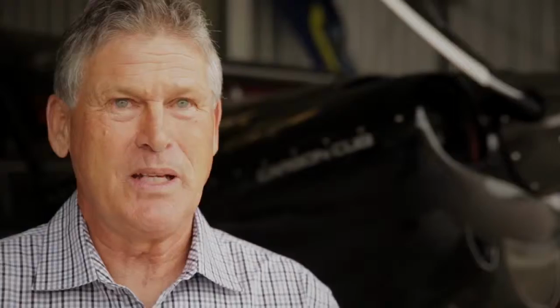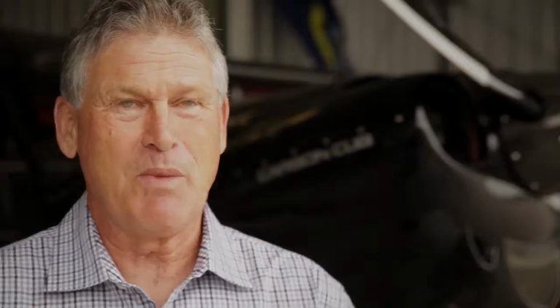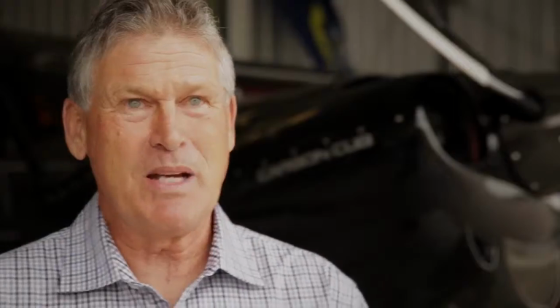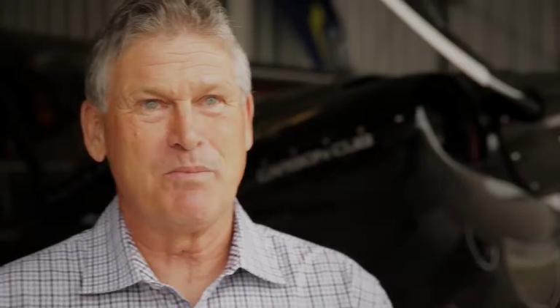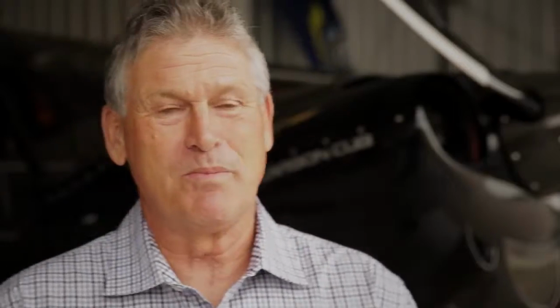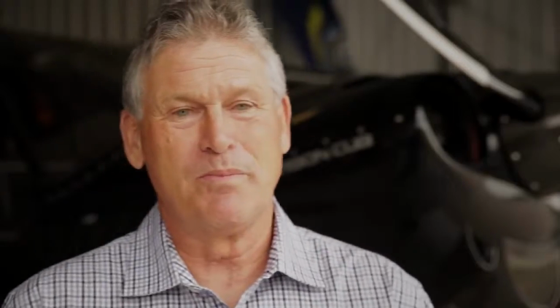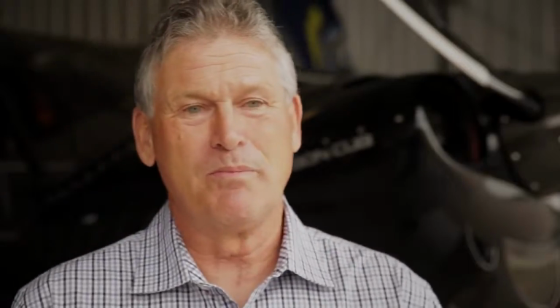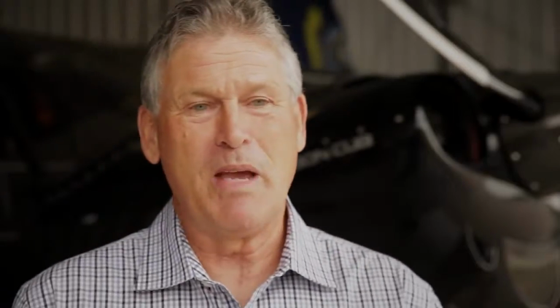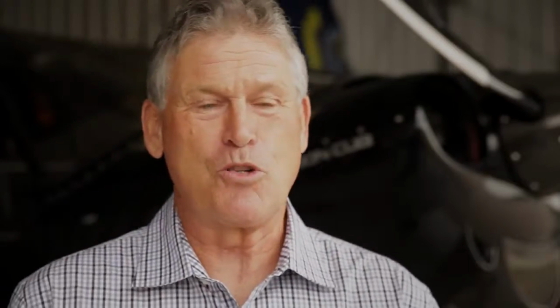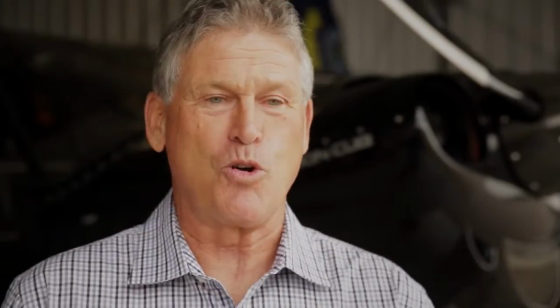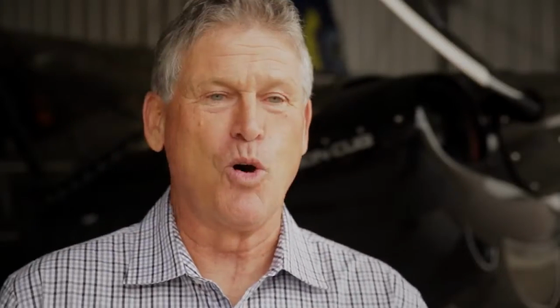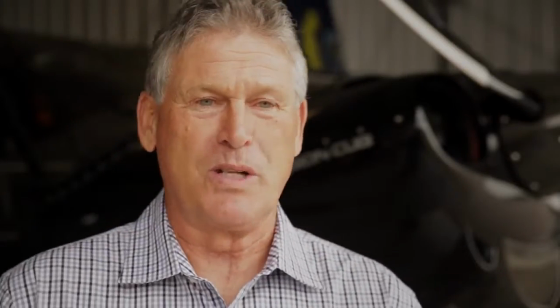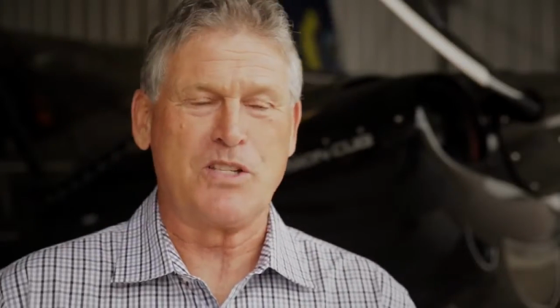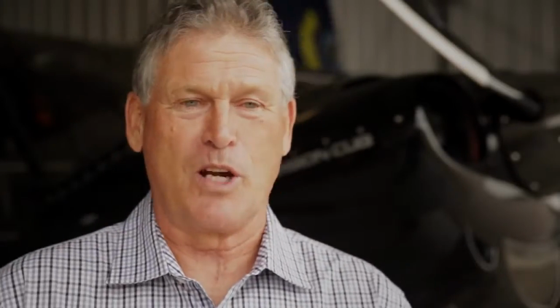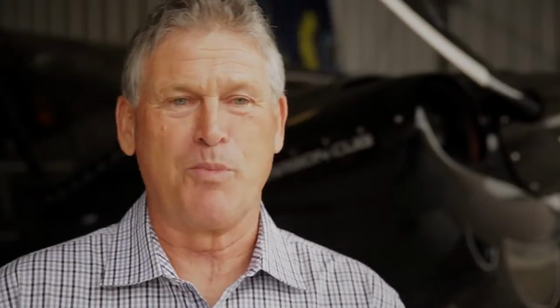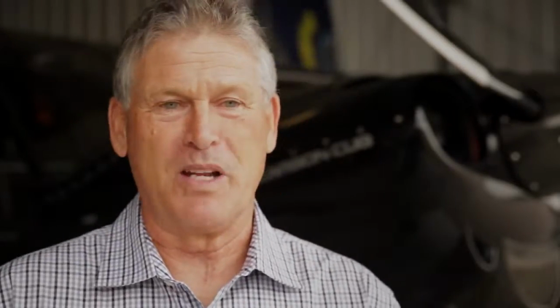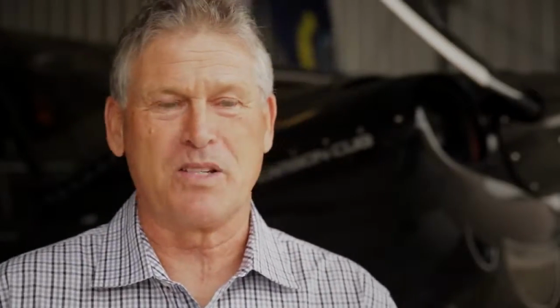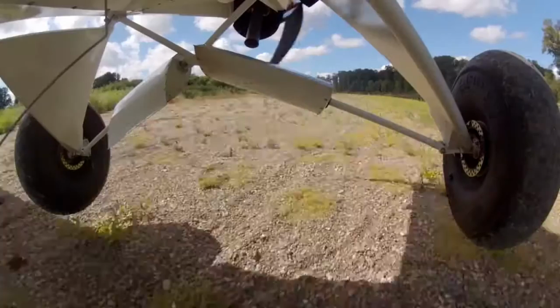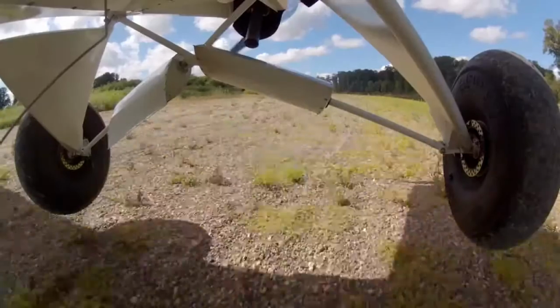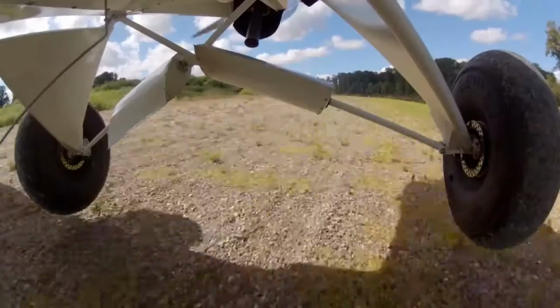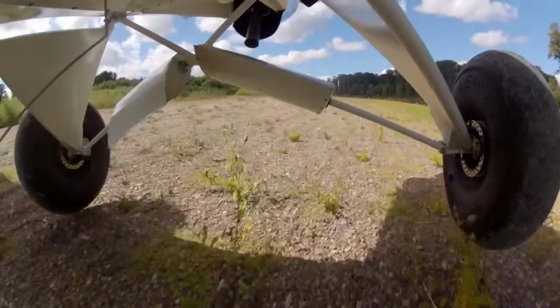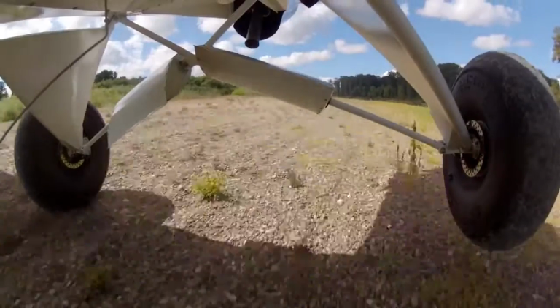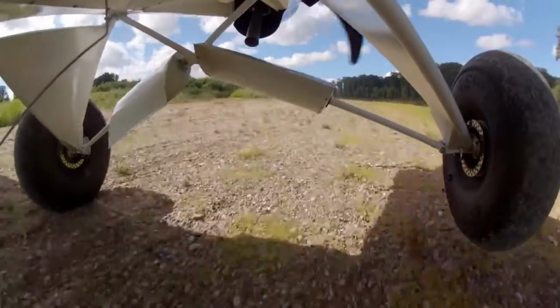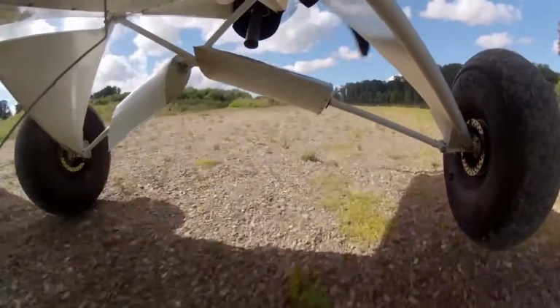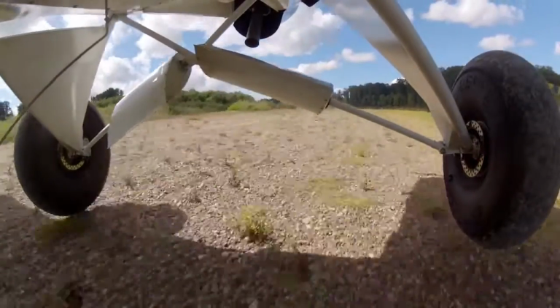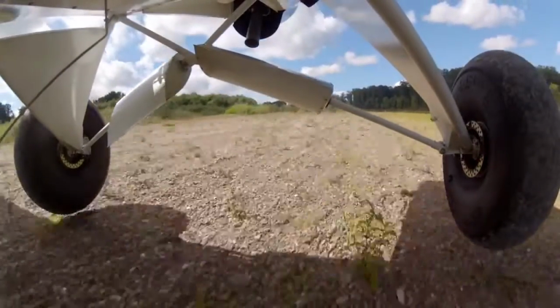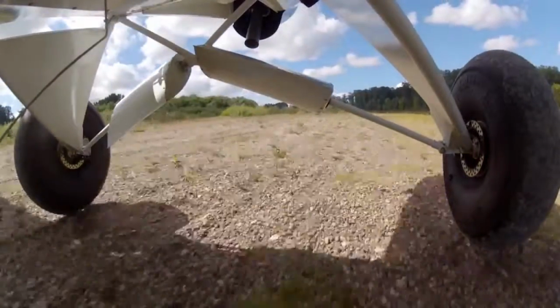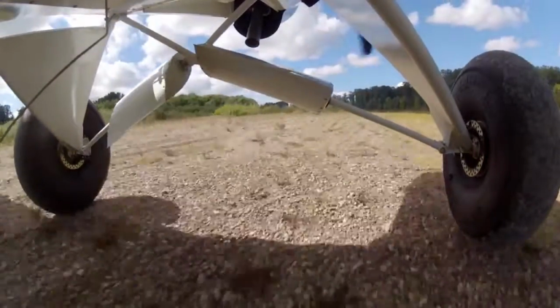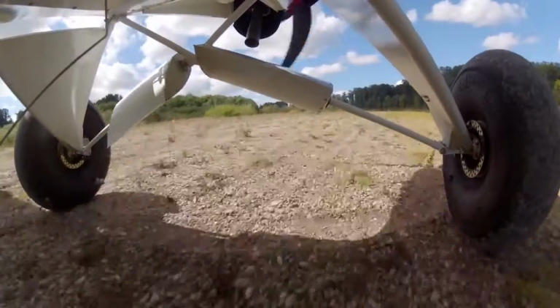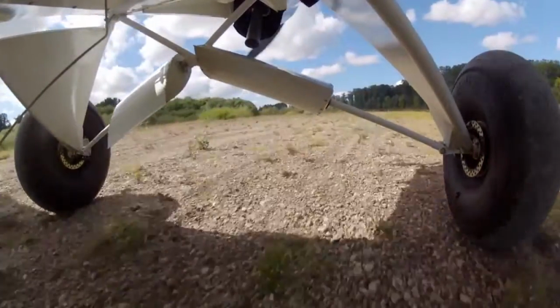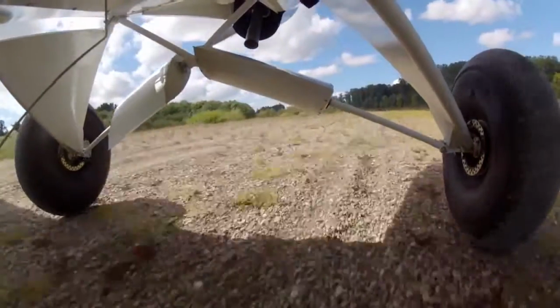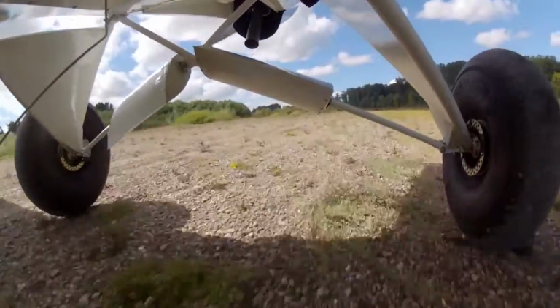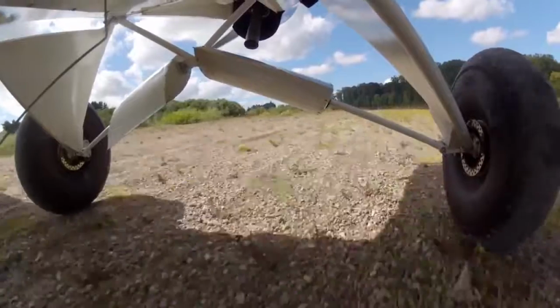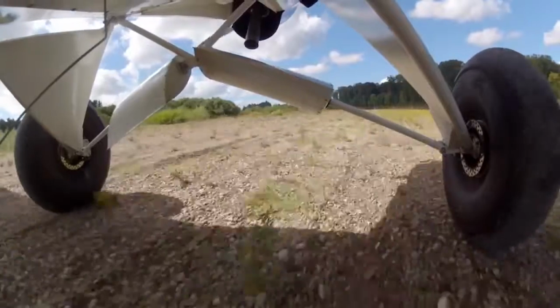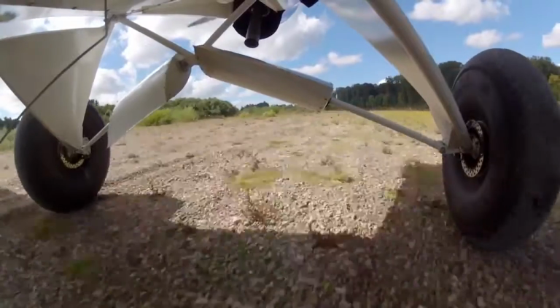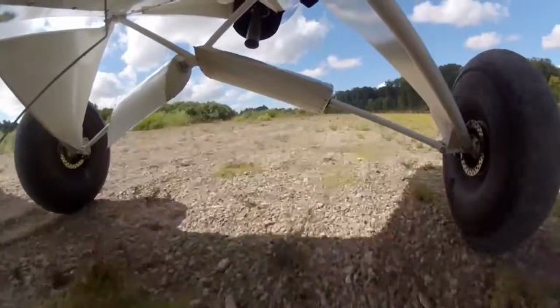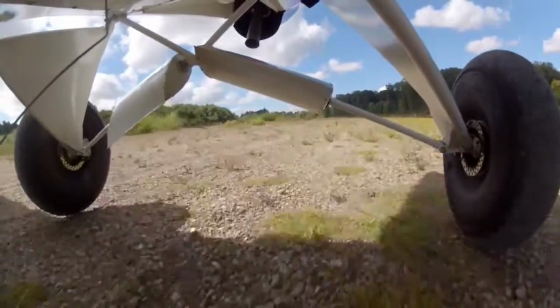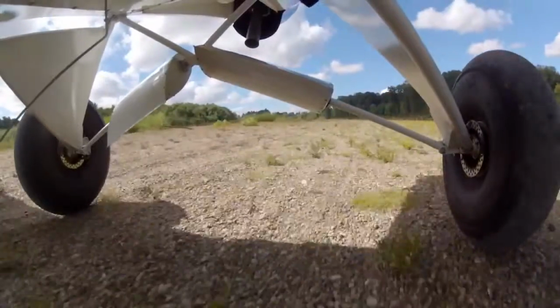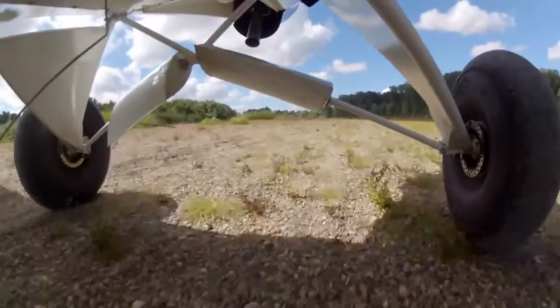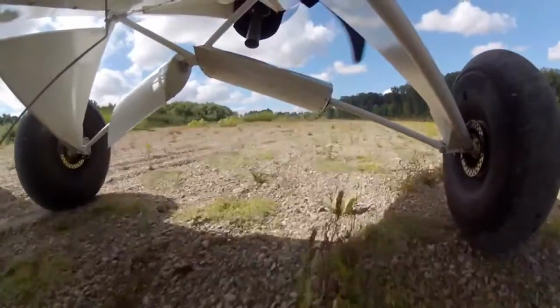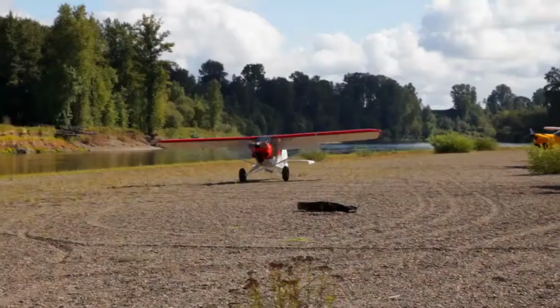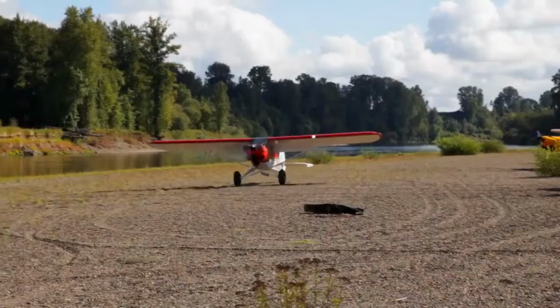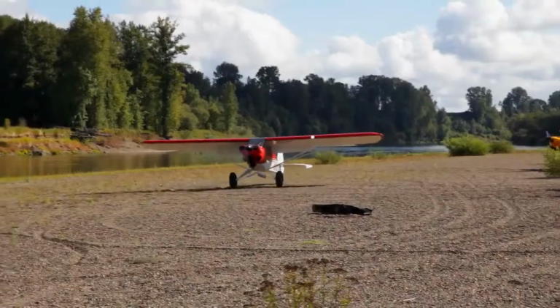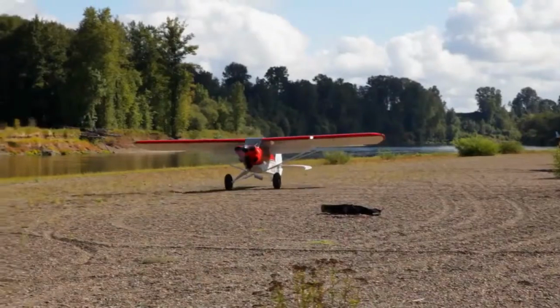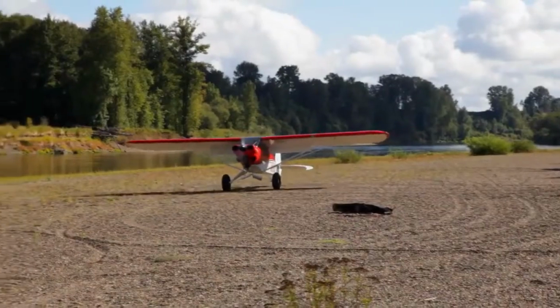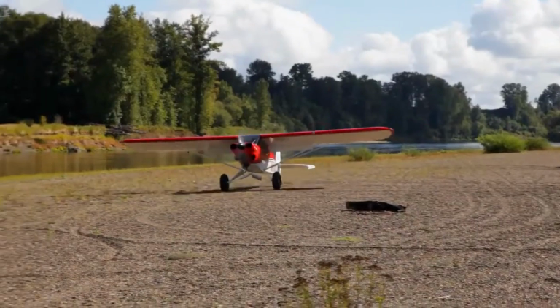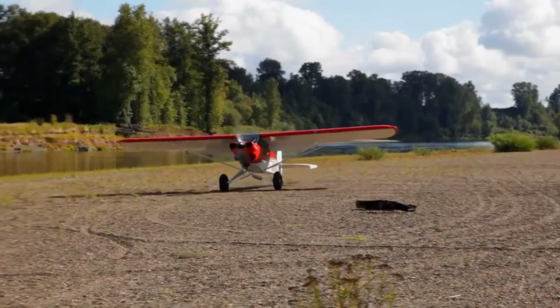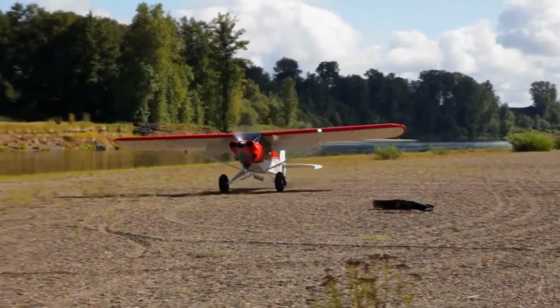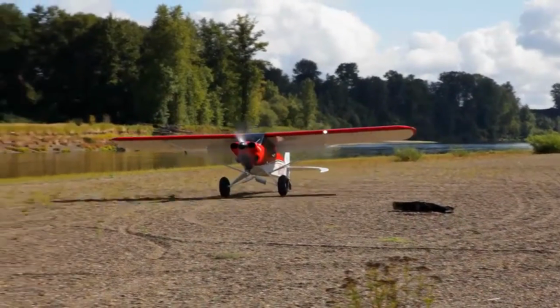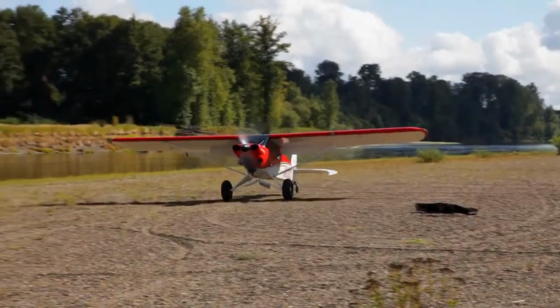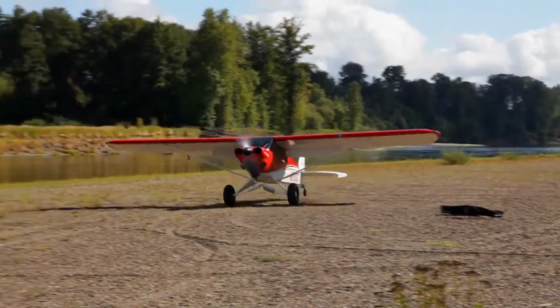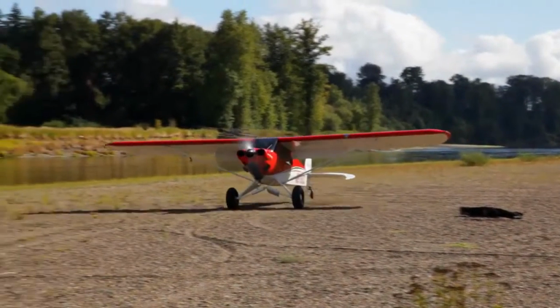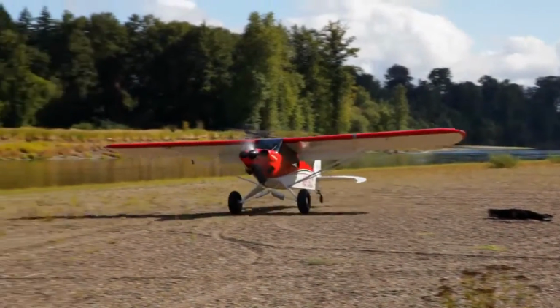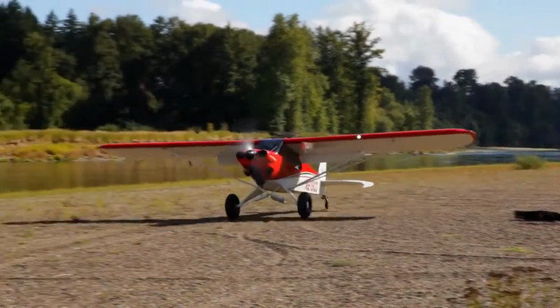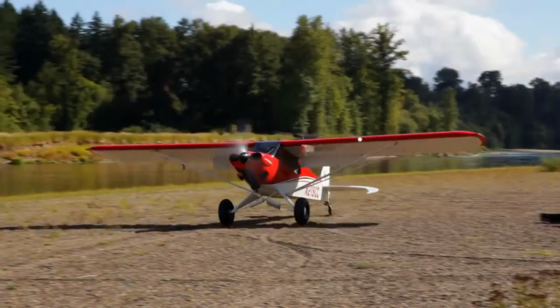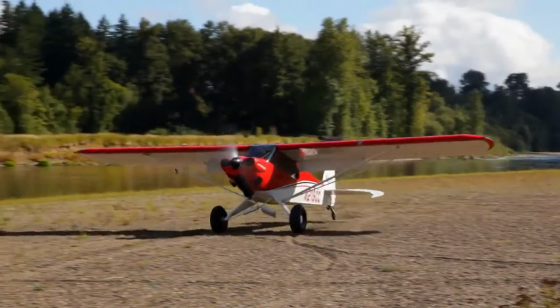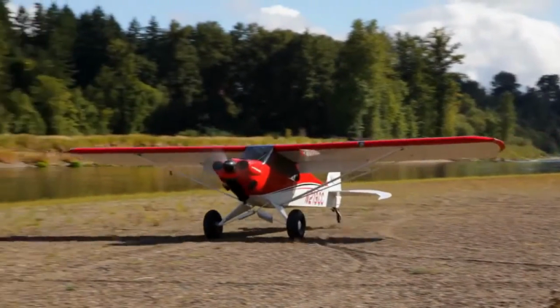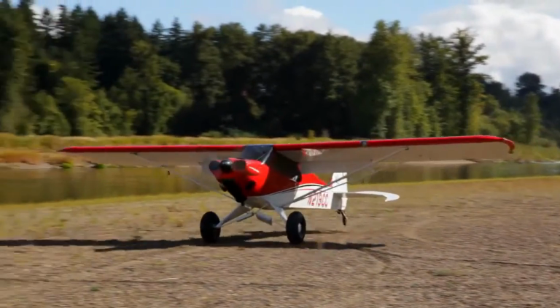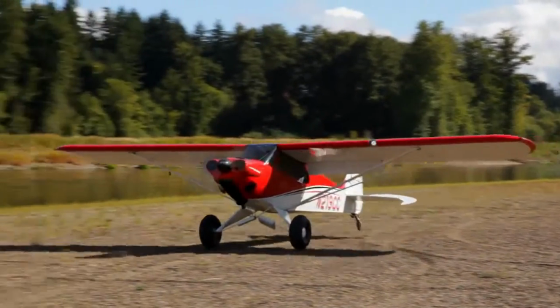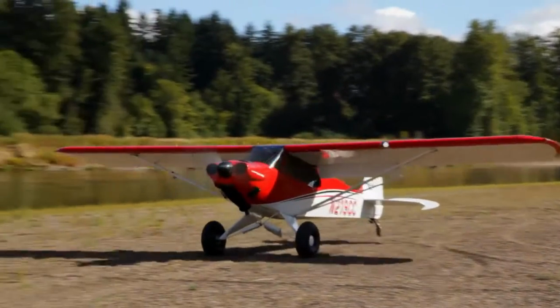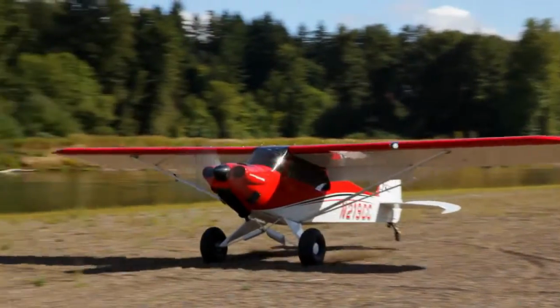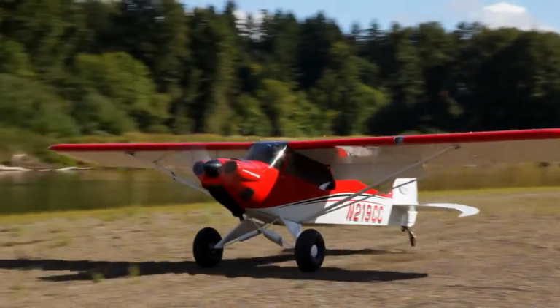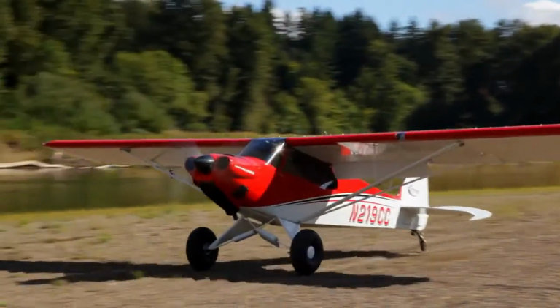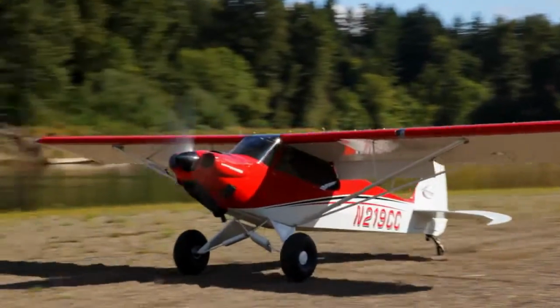My major goal in this airplane is to take it into the backcountry, to go camp out in it, be able to go places and just stop places nobody else can.